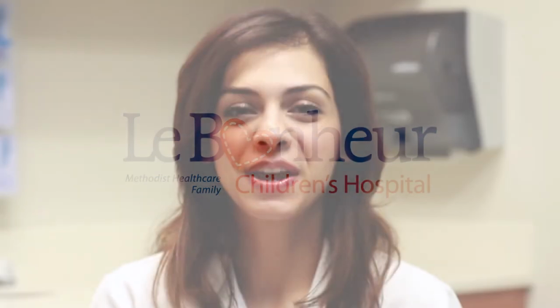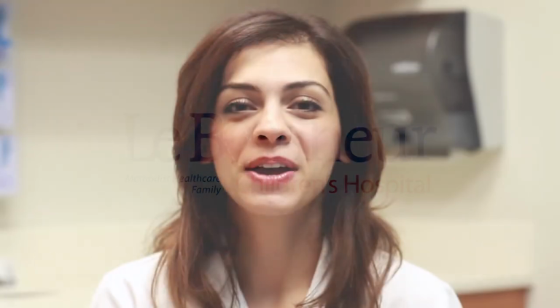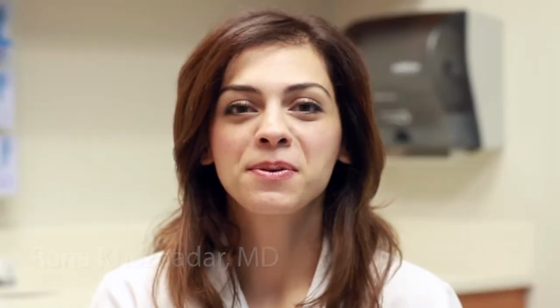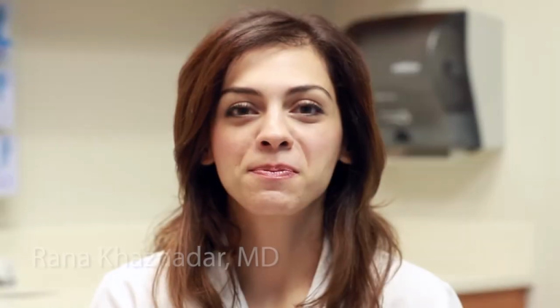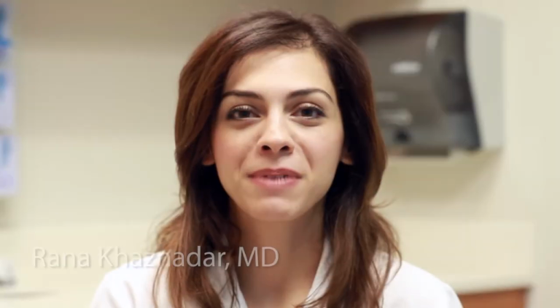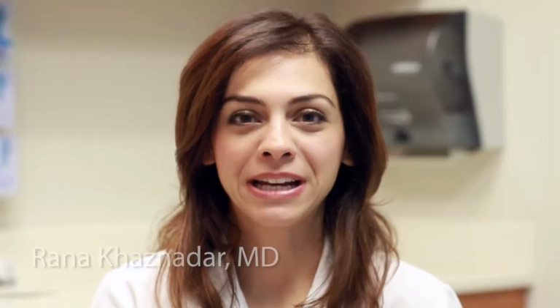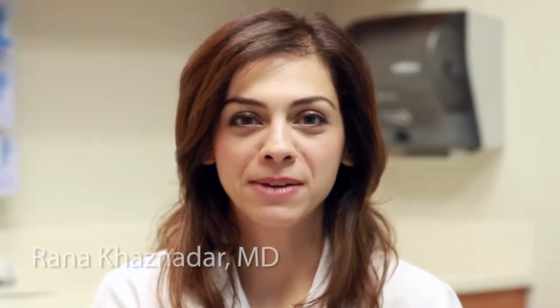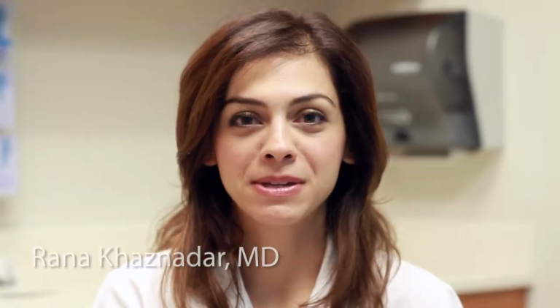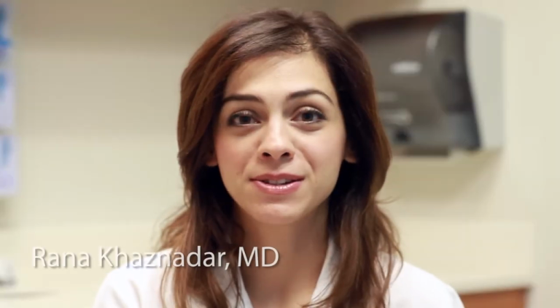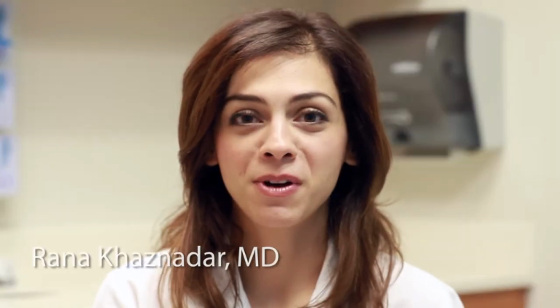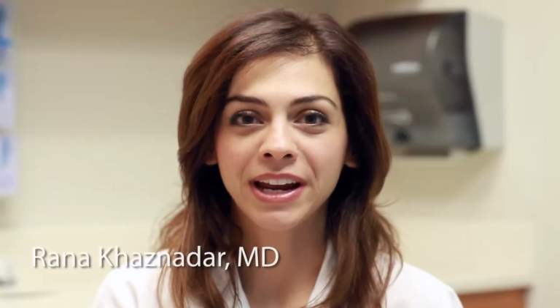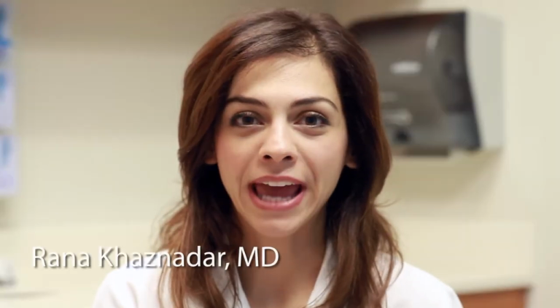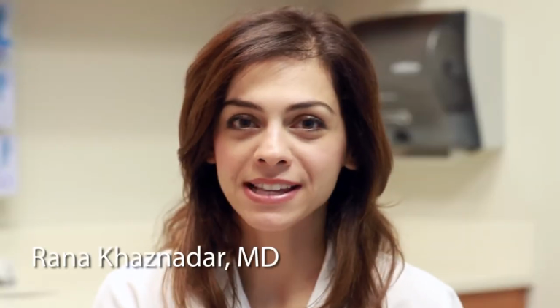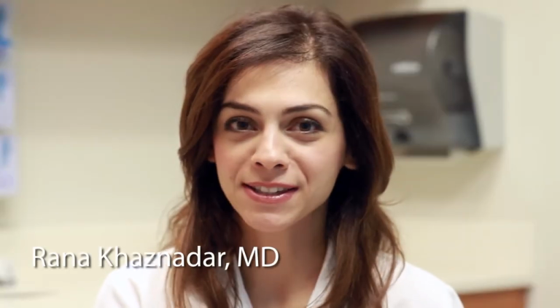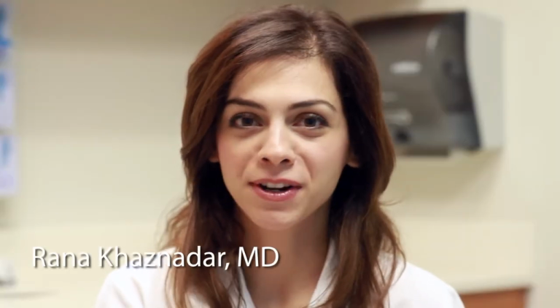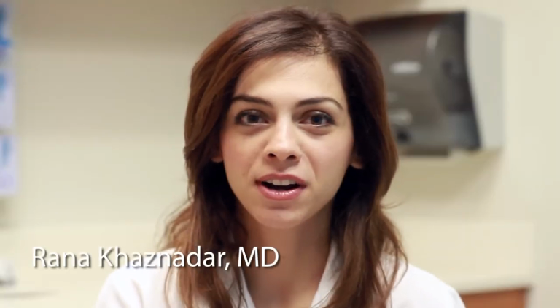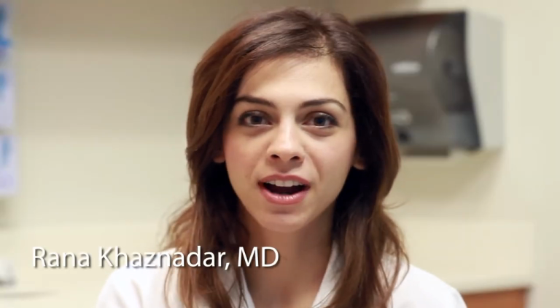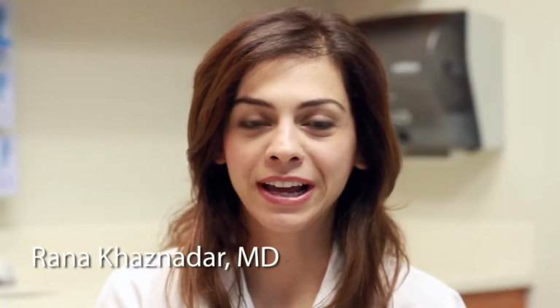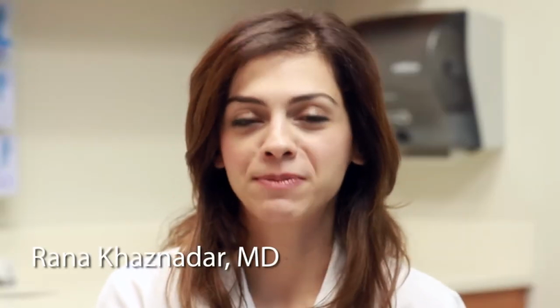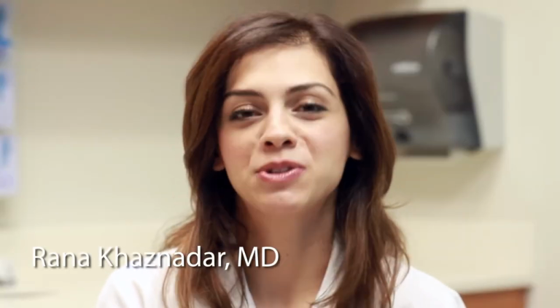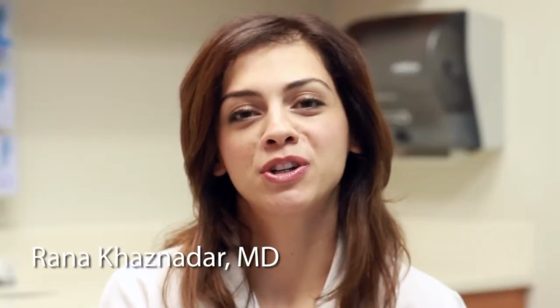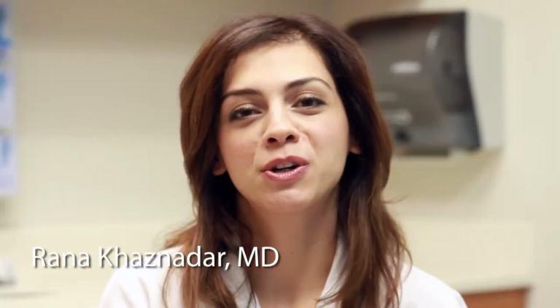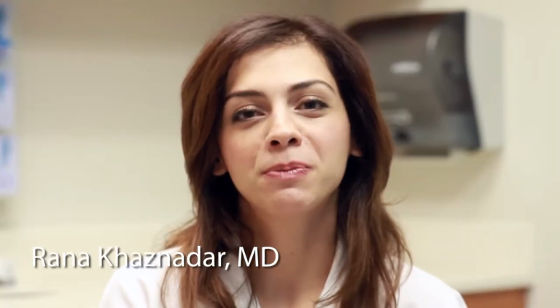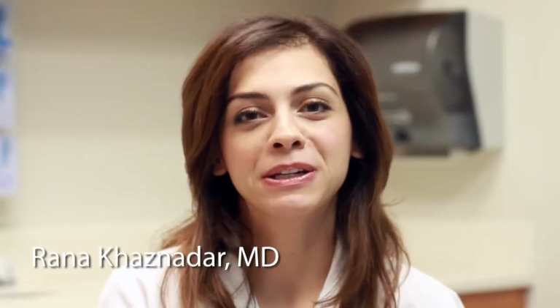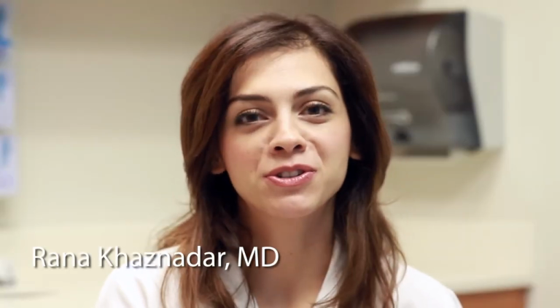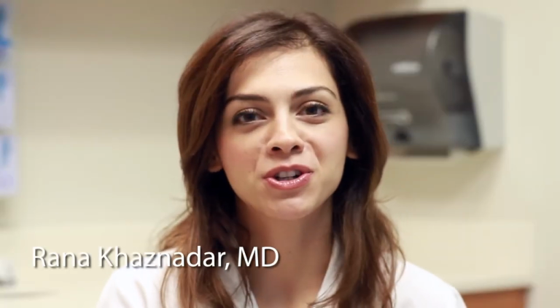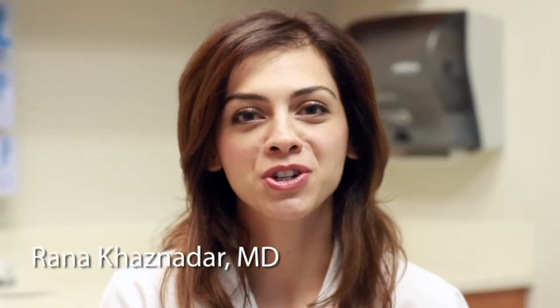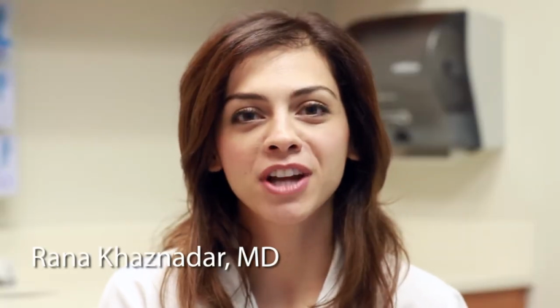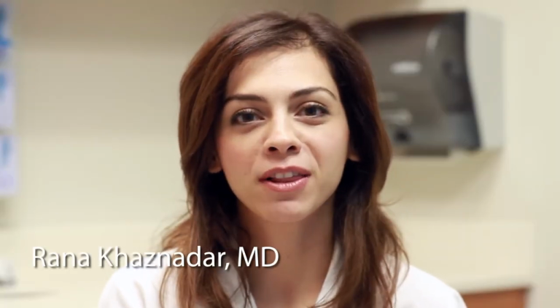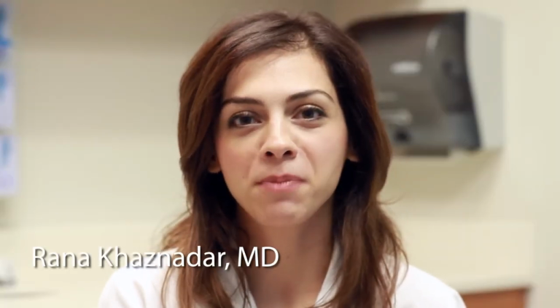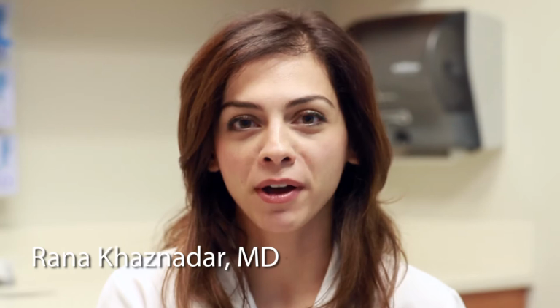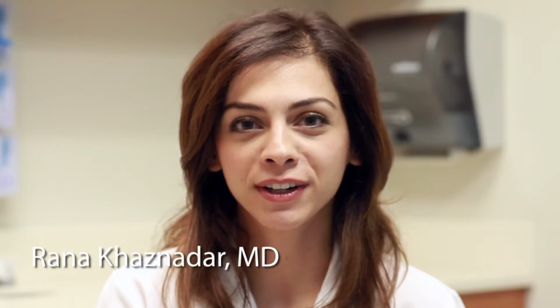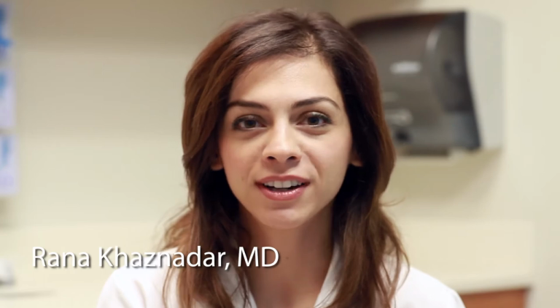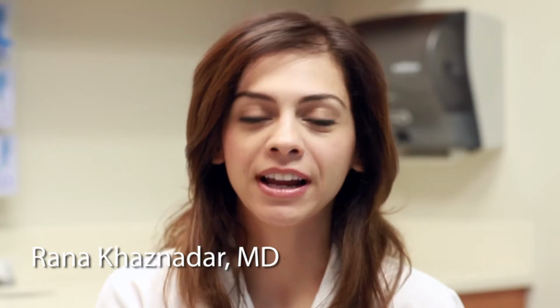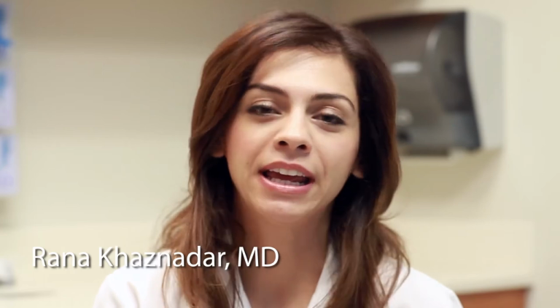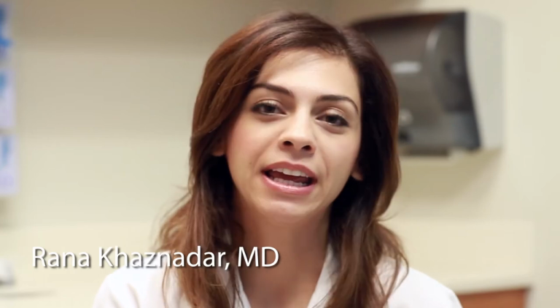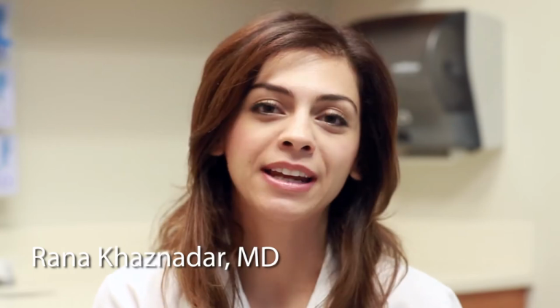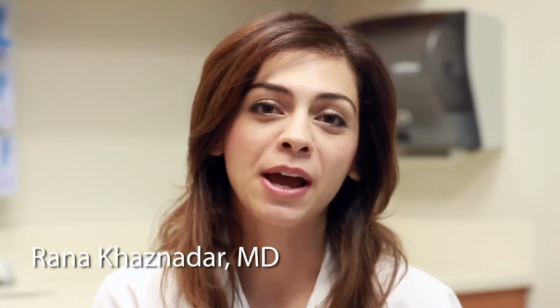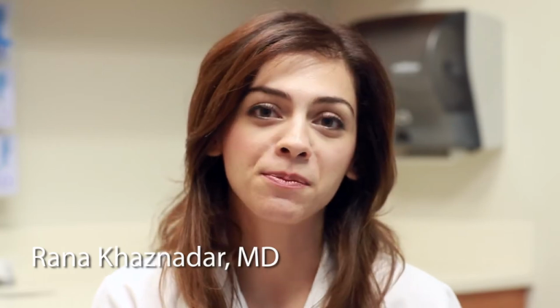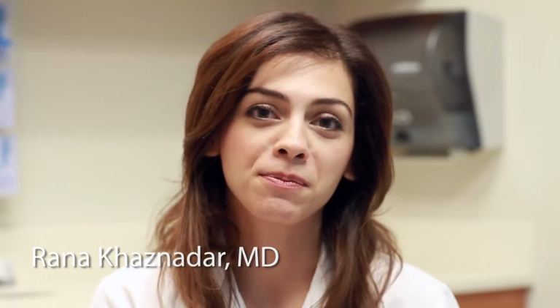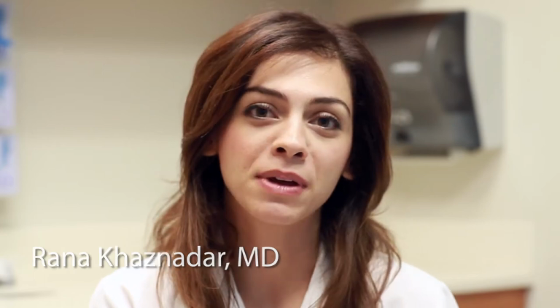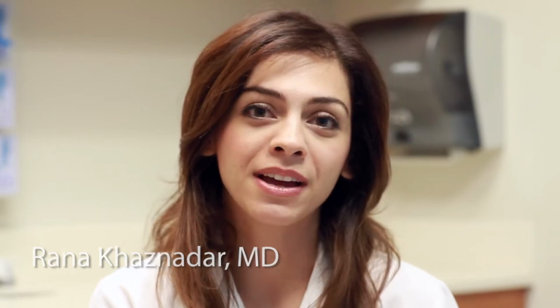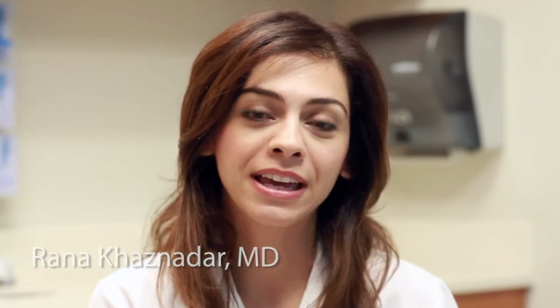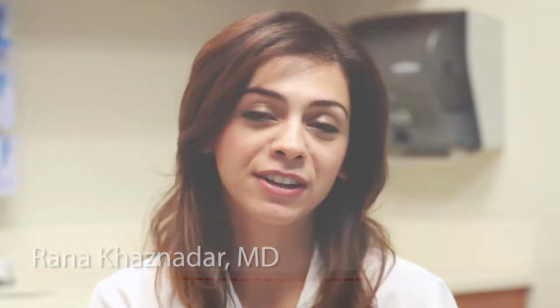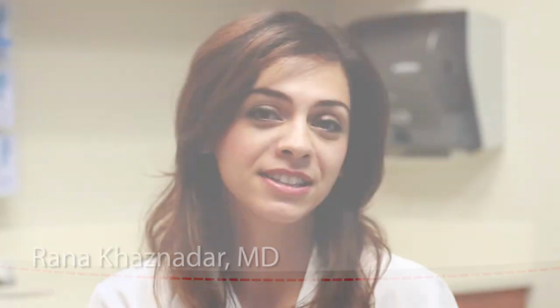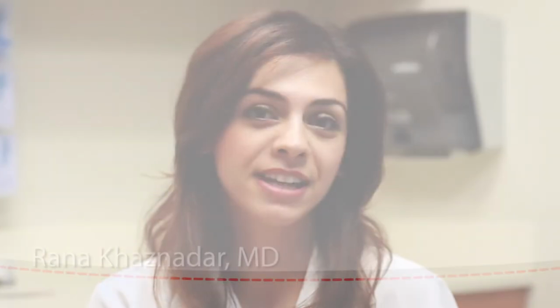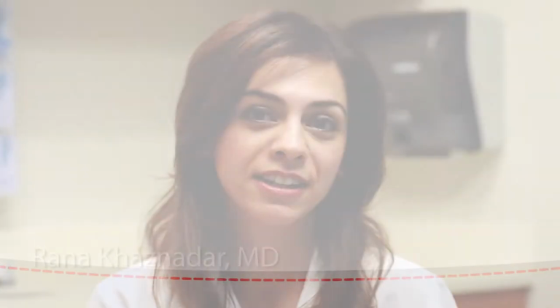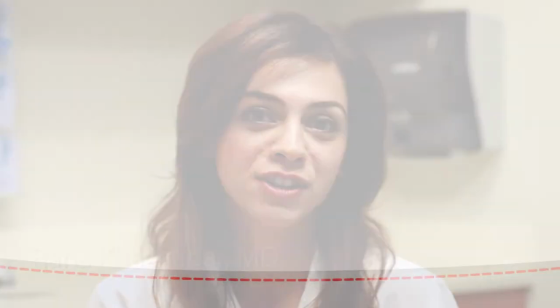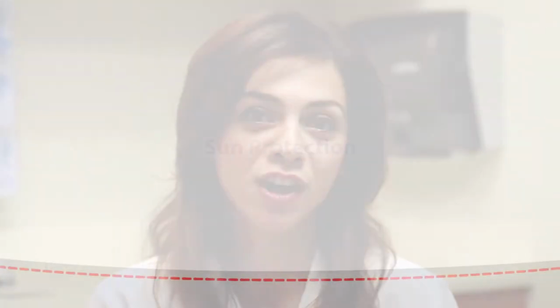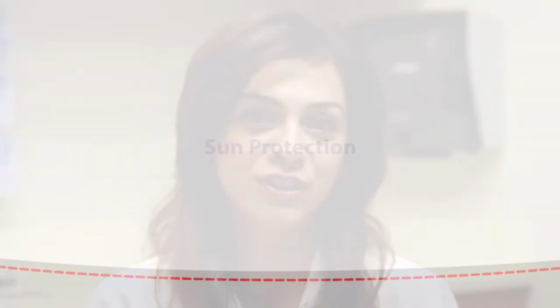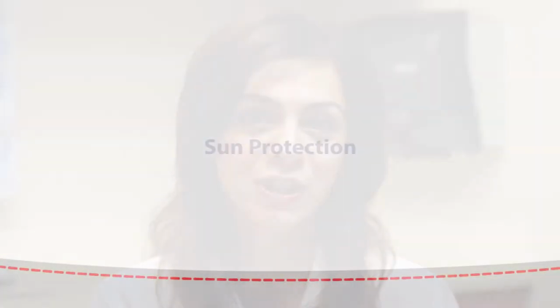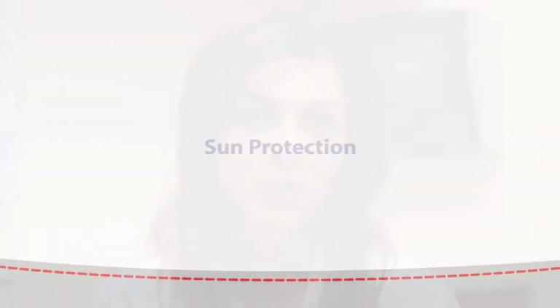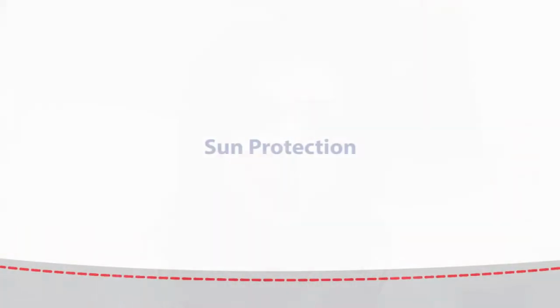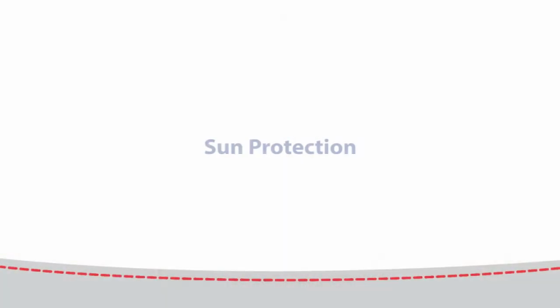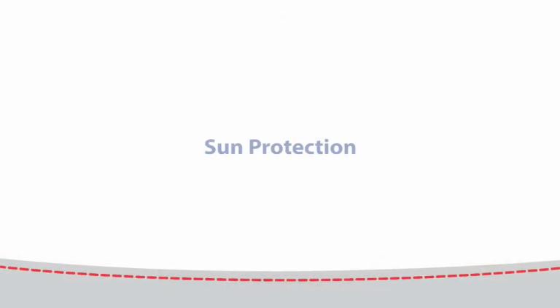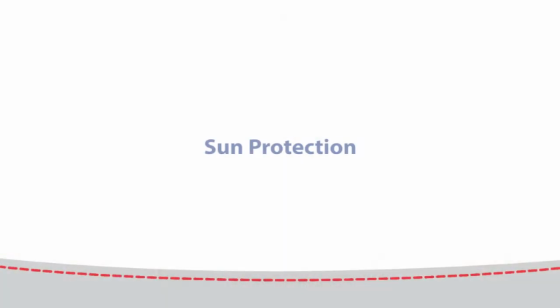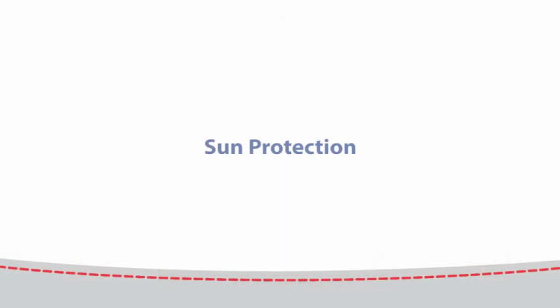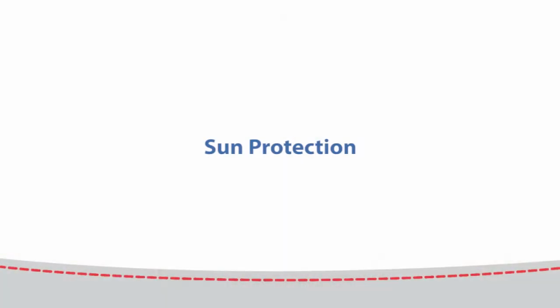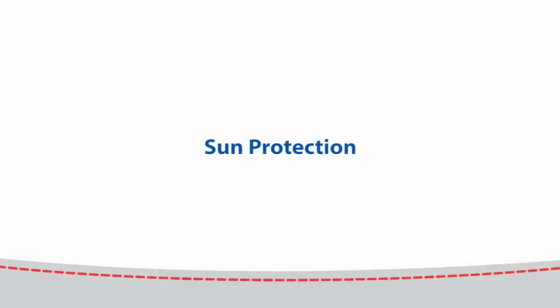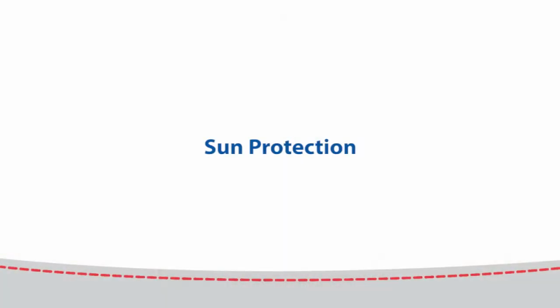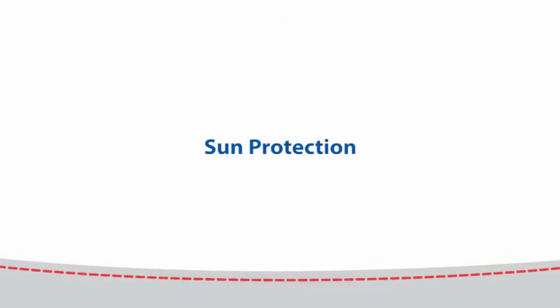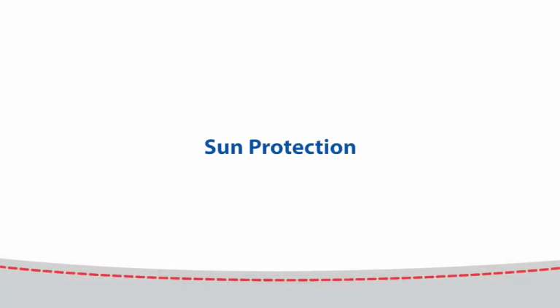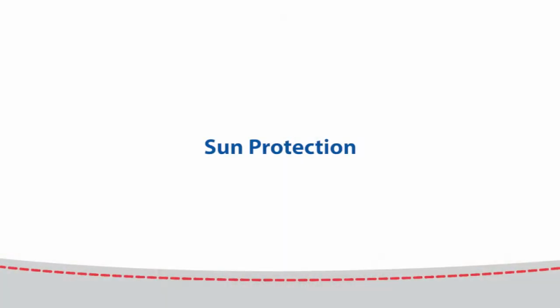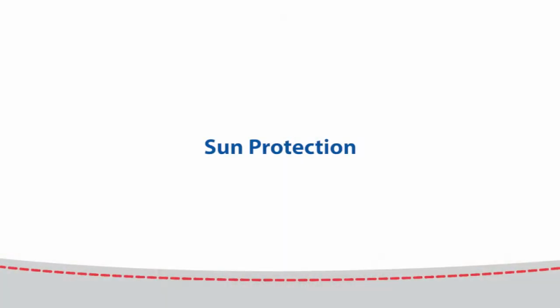My name is Rana Kazmidar. I am a general pediatrician at Le Bonheur and I'm here today to talk to you about sun protection.